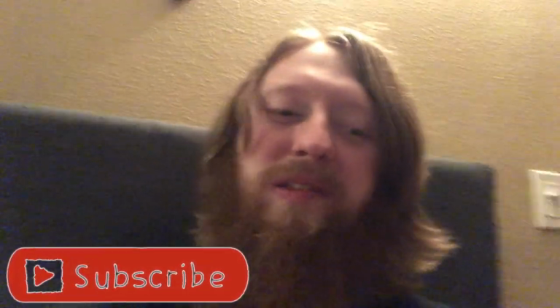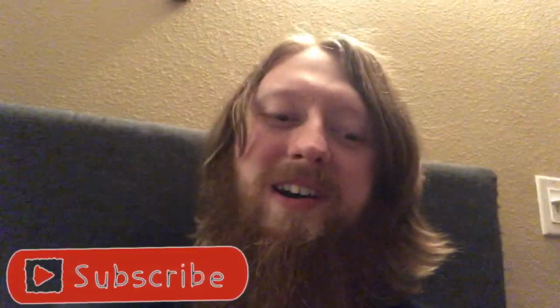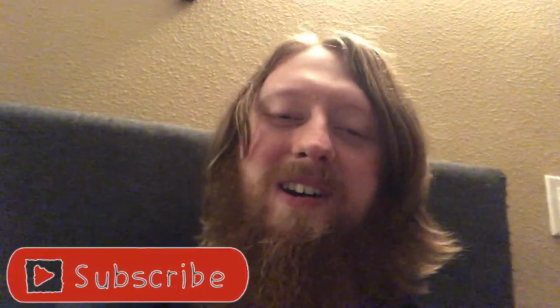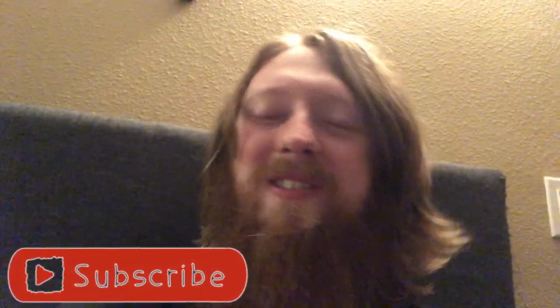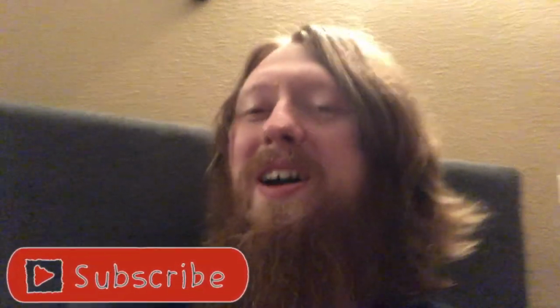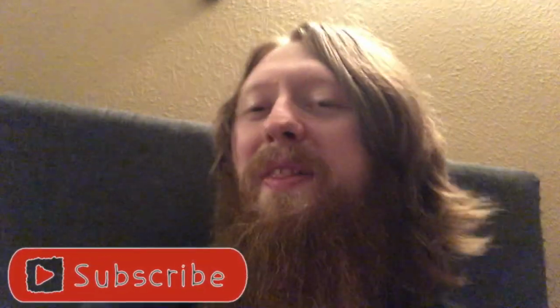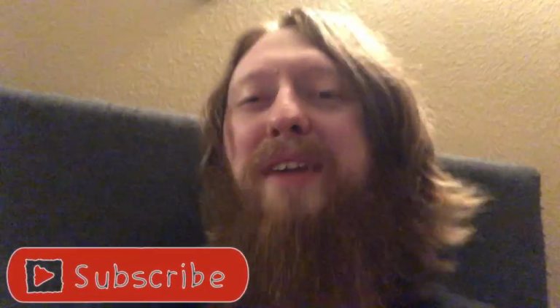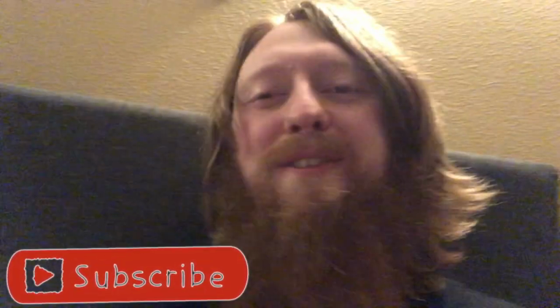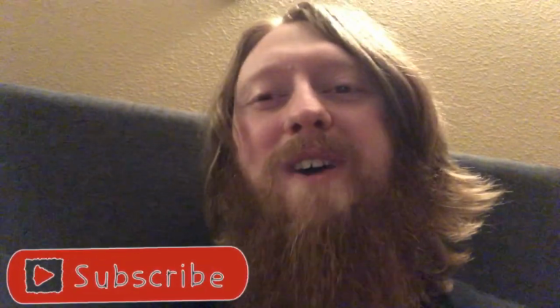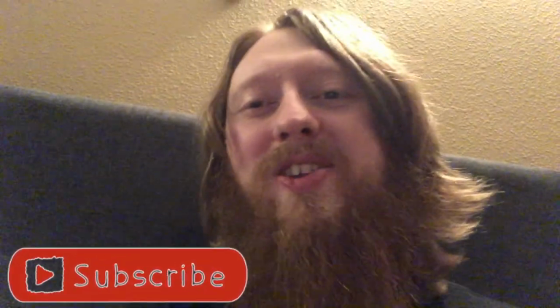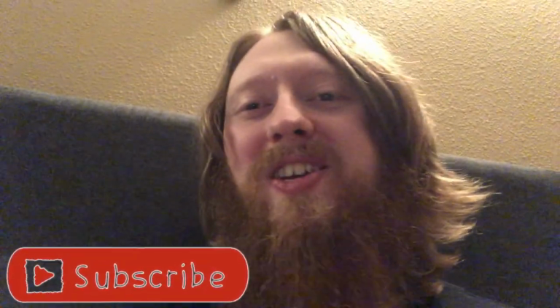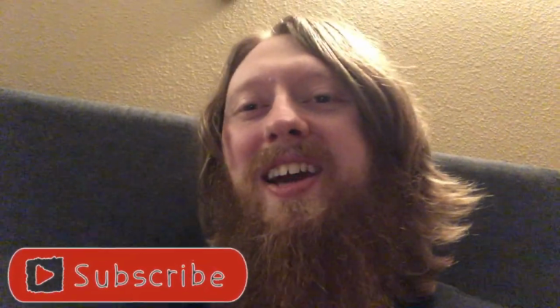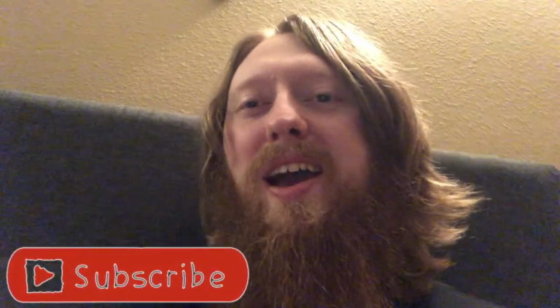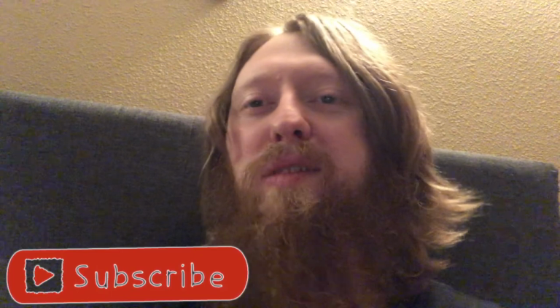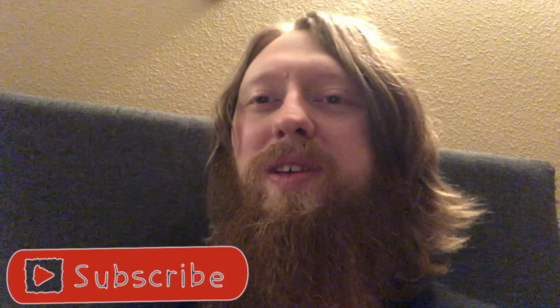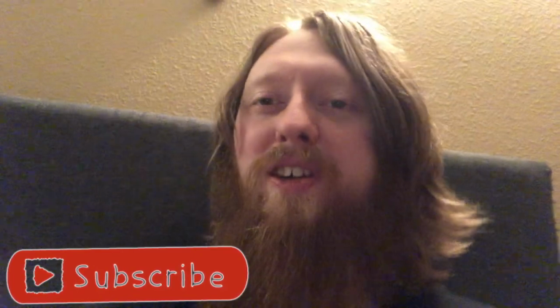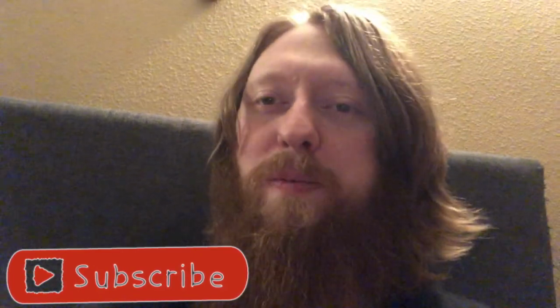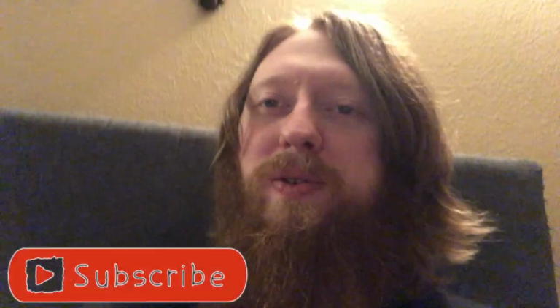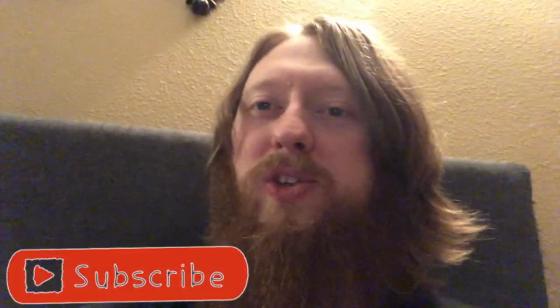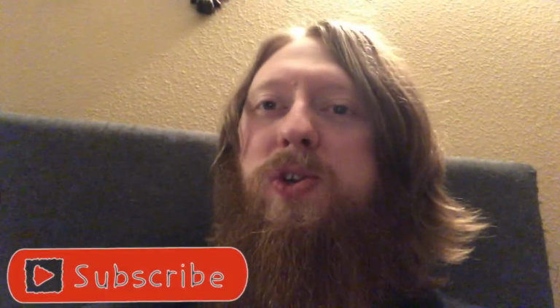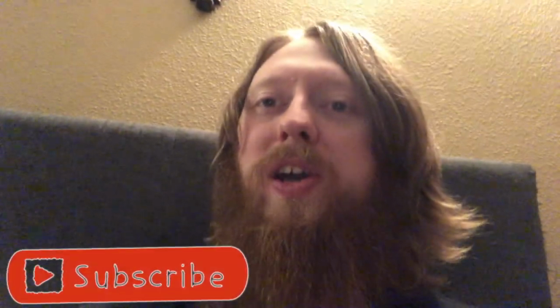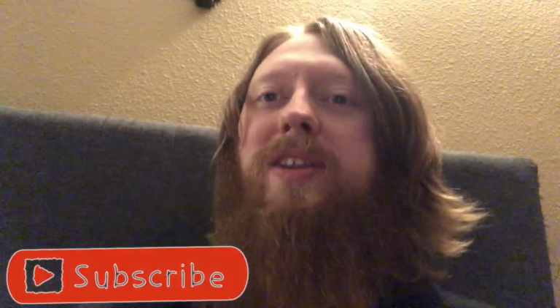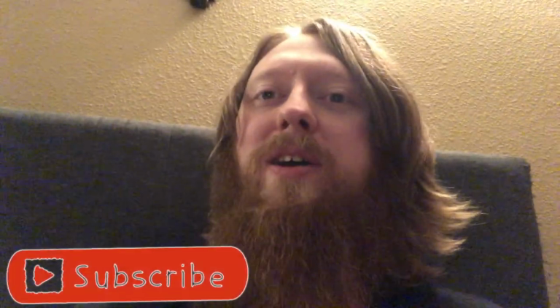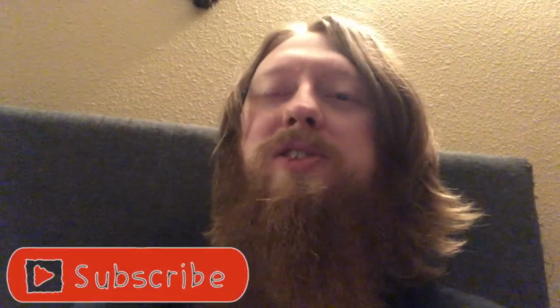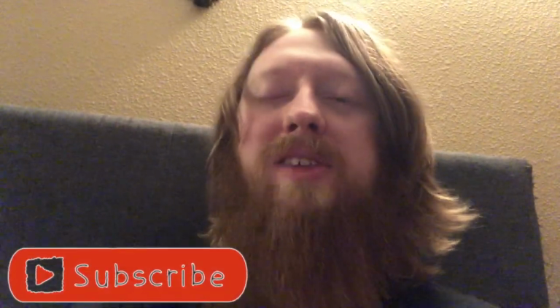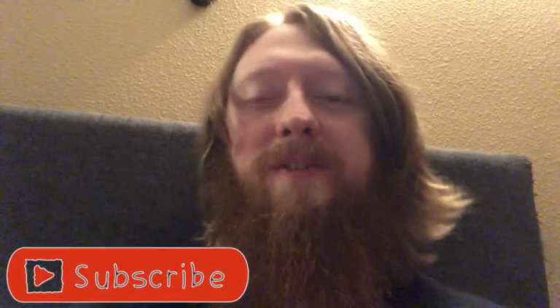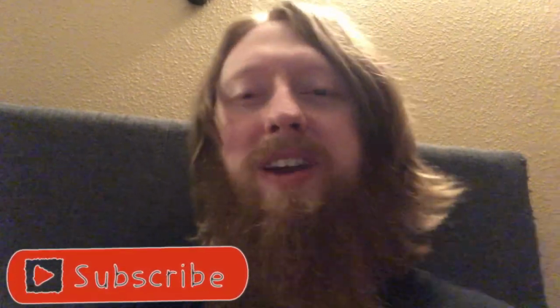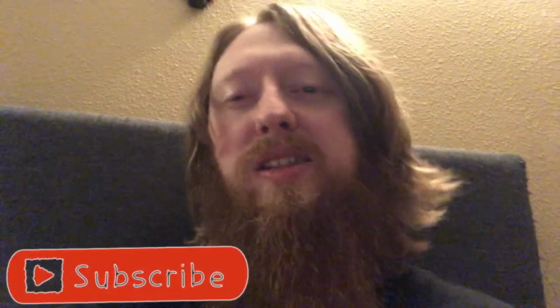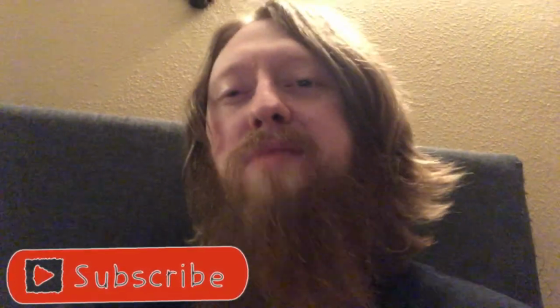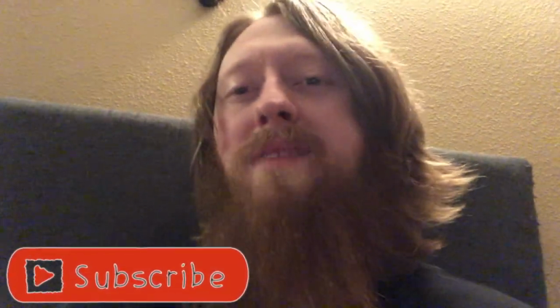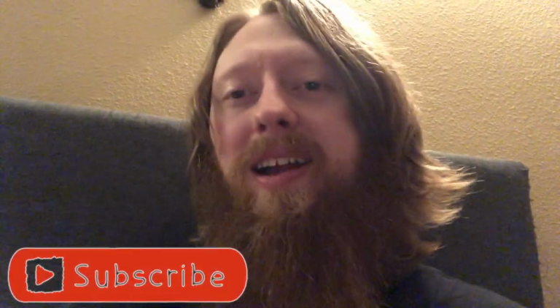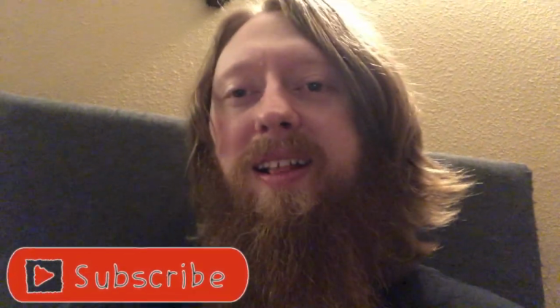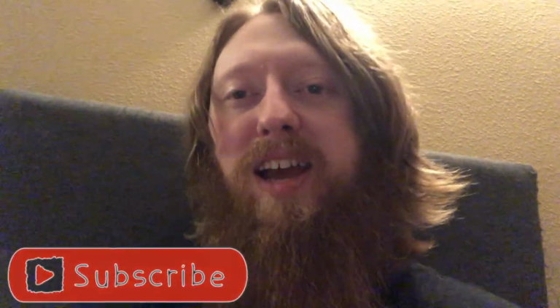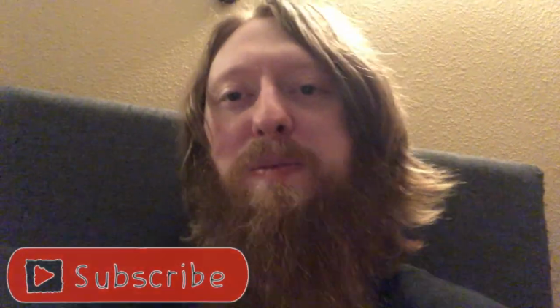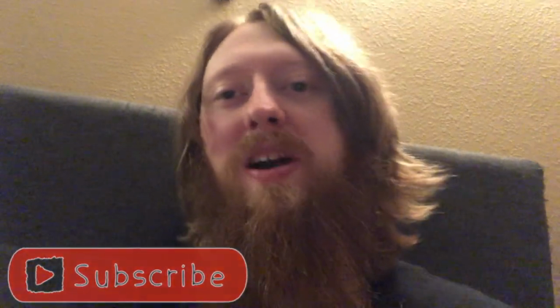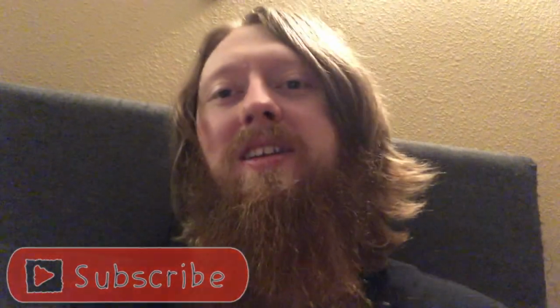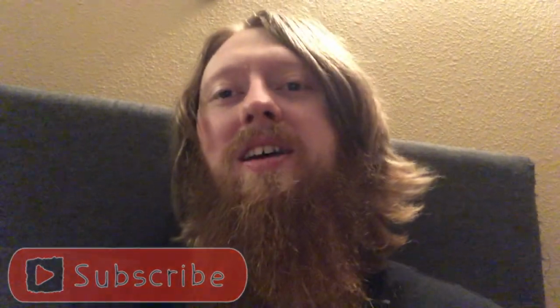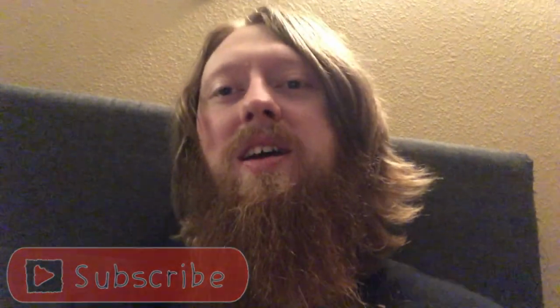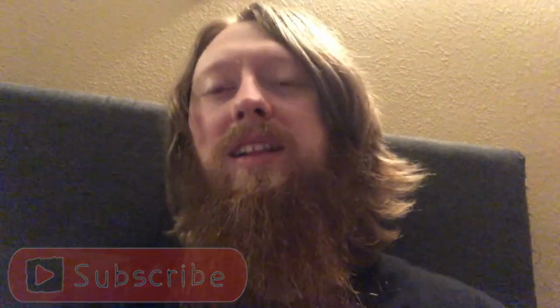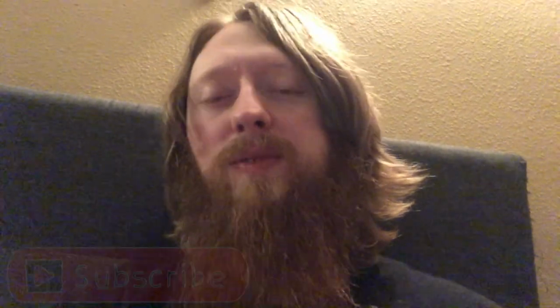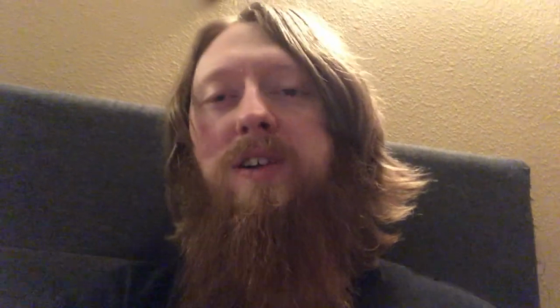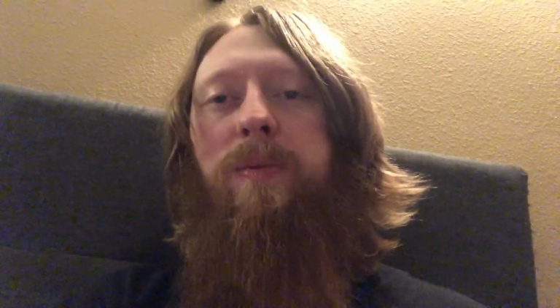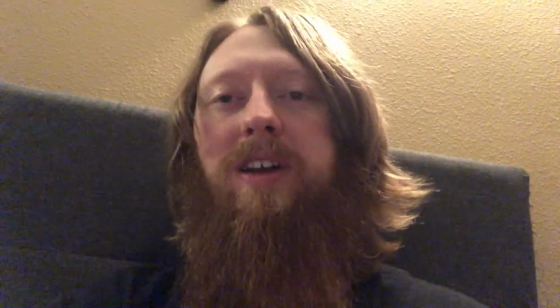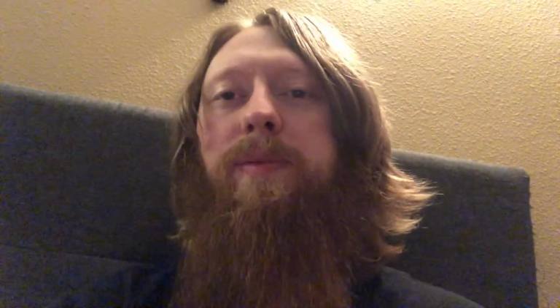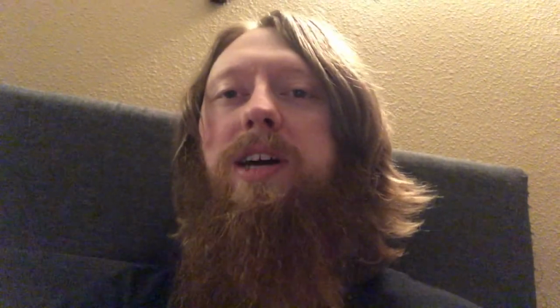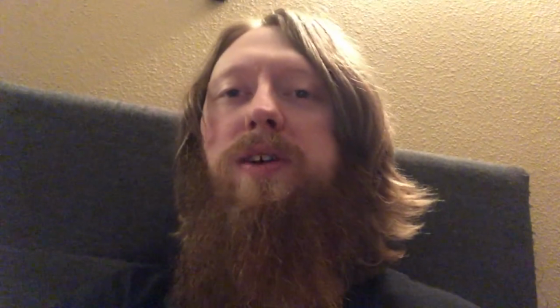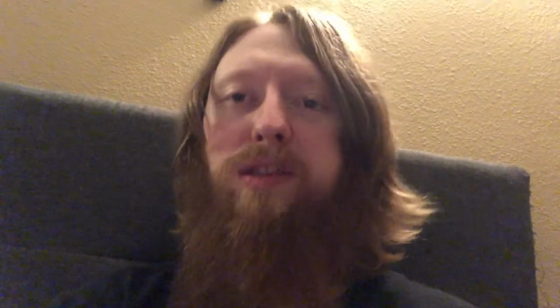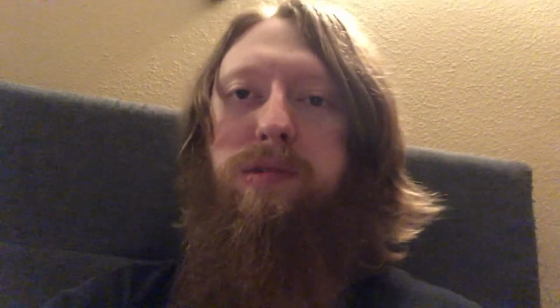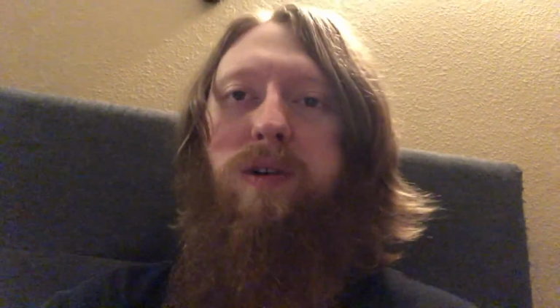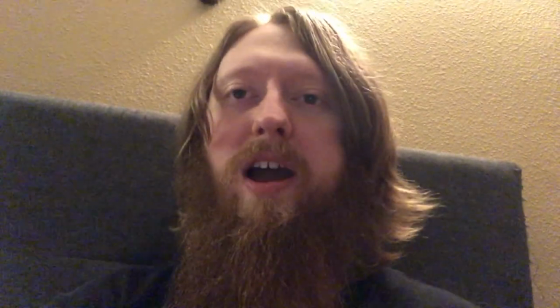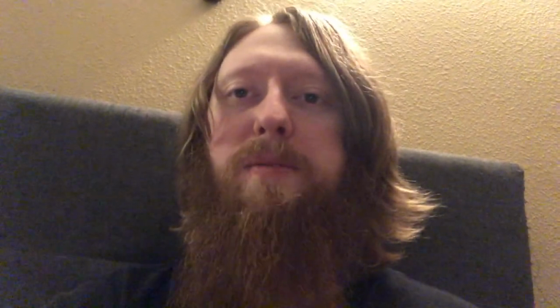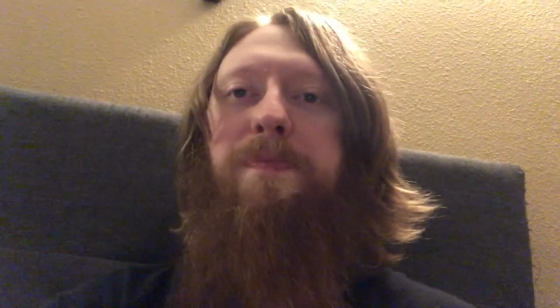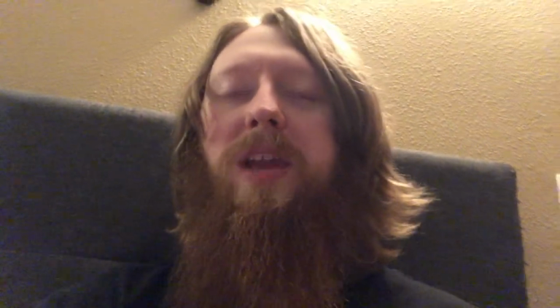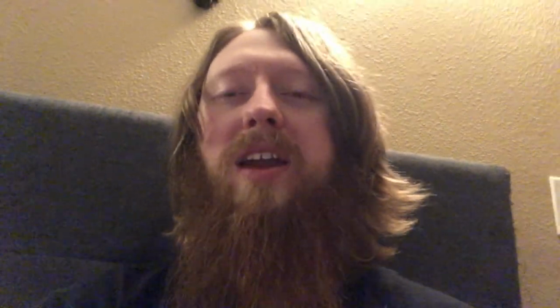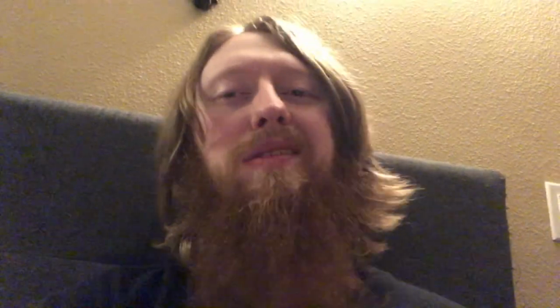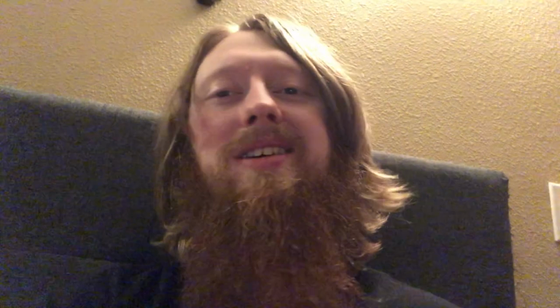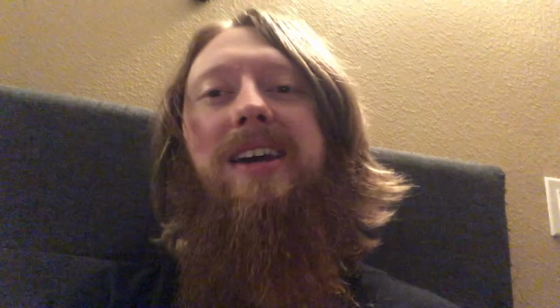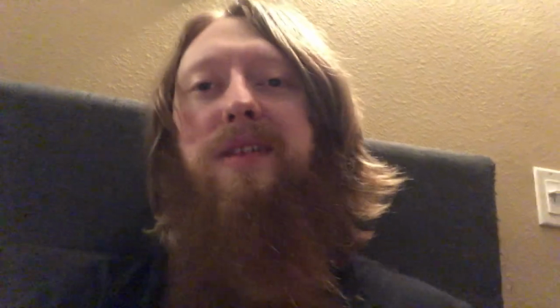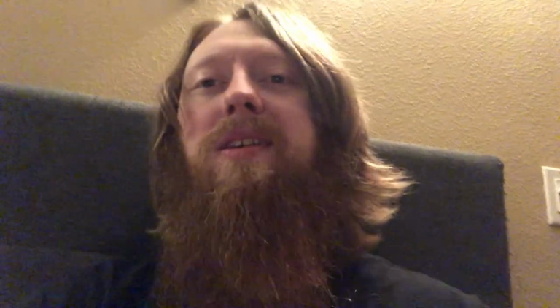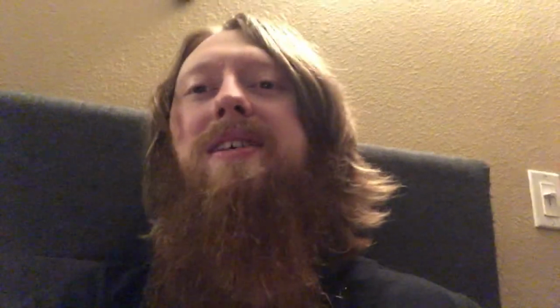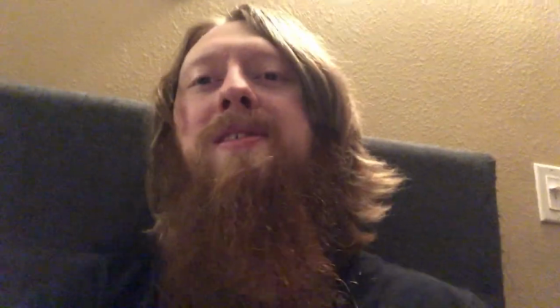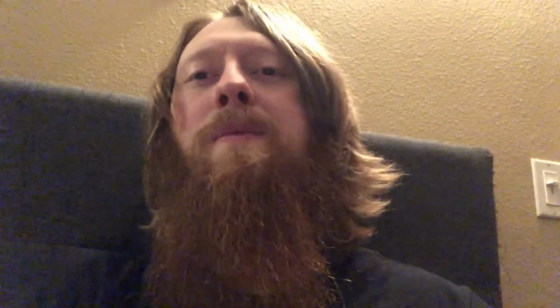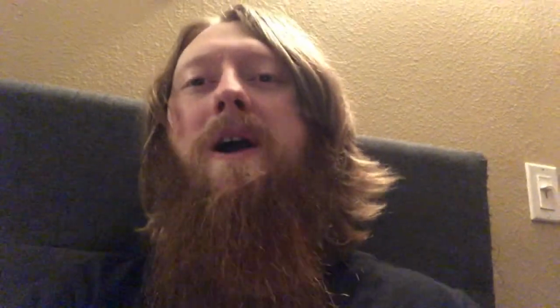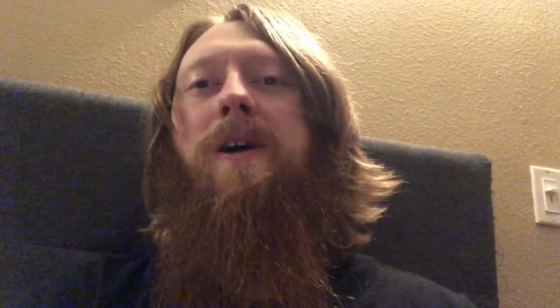Thanks for watching guys, really hope you enjoyed. Do not forget to smack the like button, leave a comment down below, and subscribe — I'll see you guys again tomorrow.